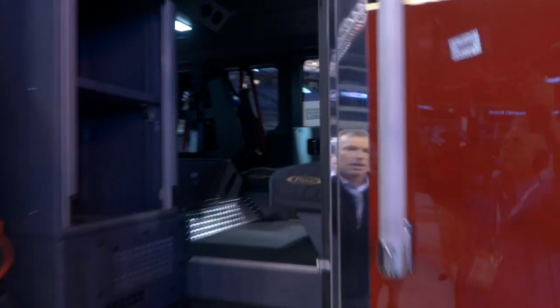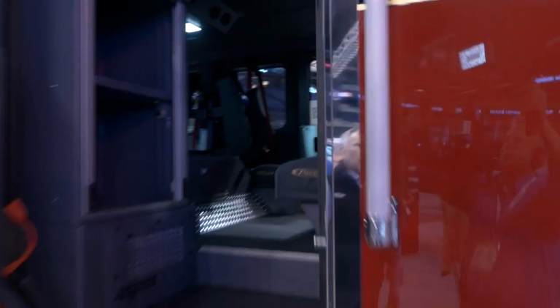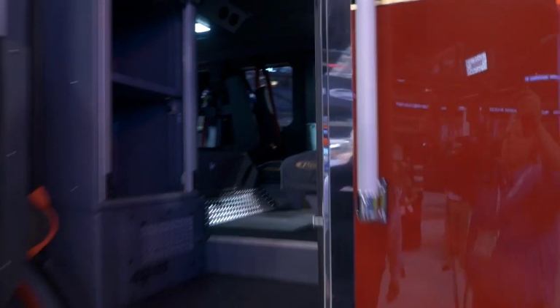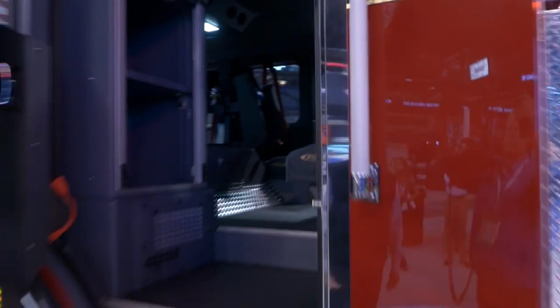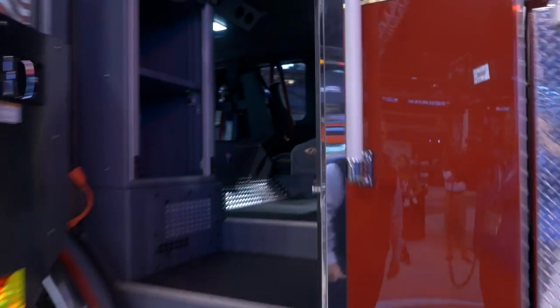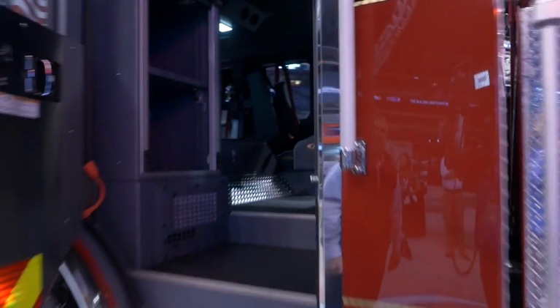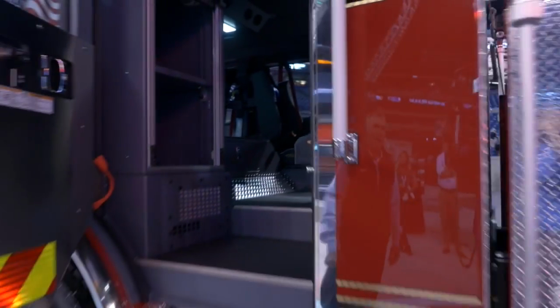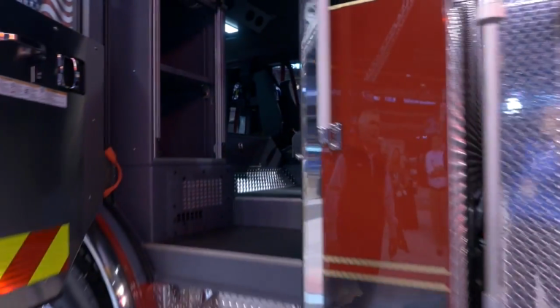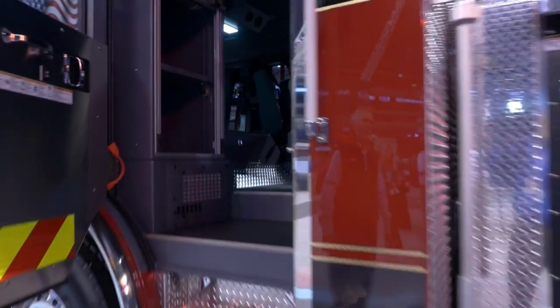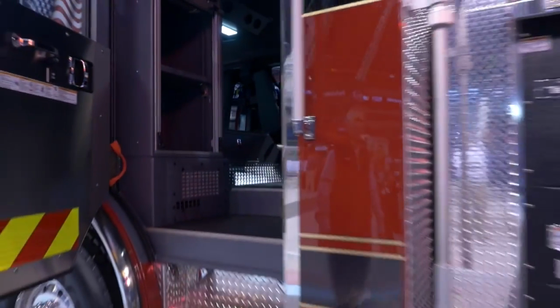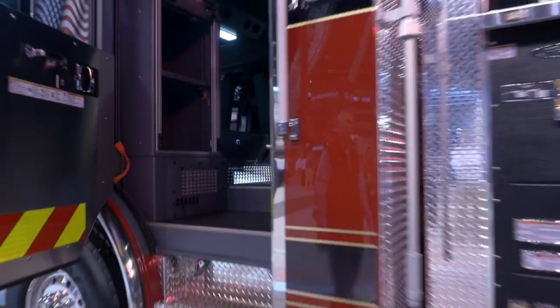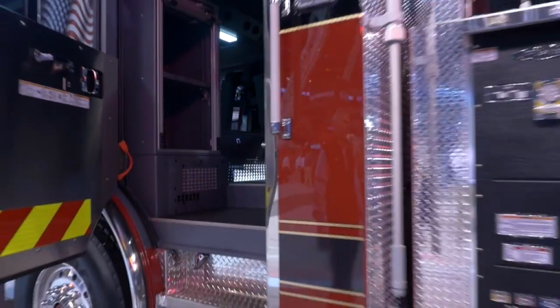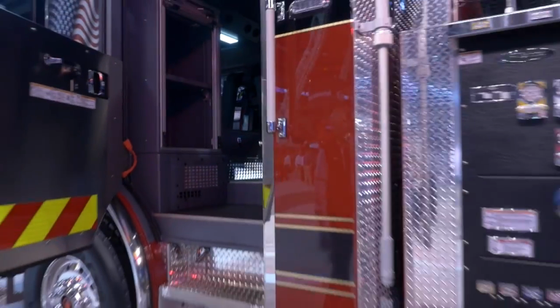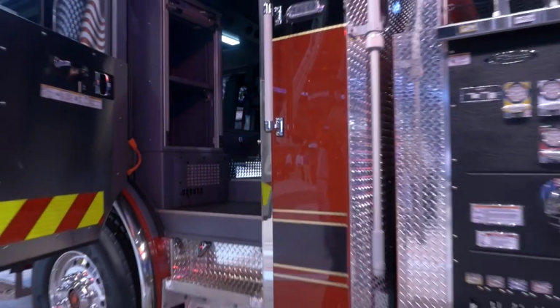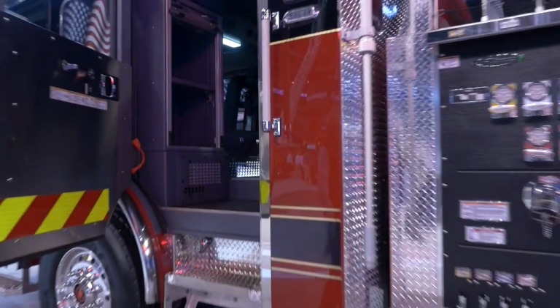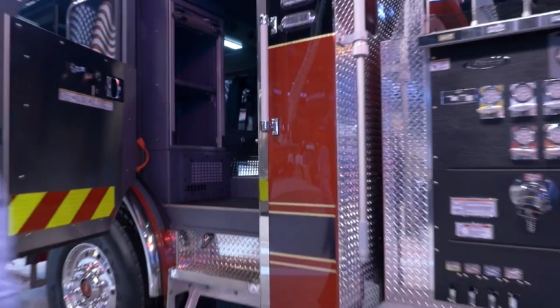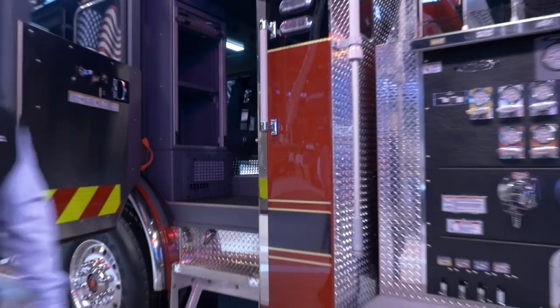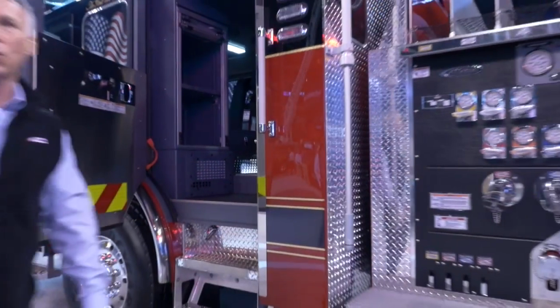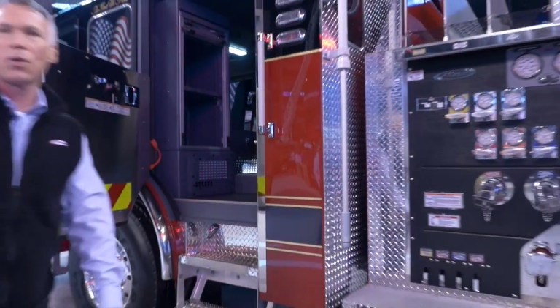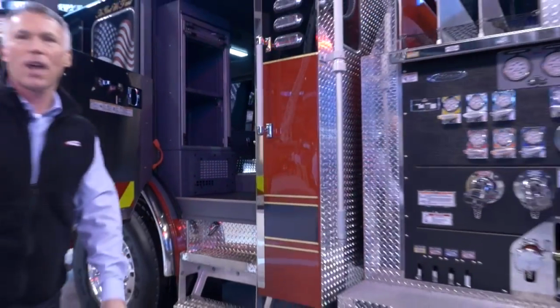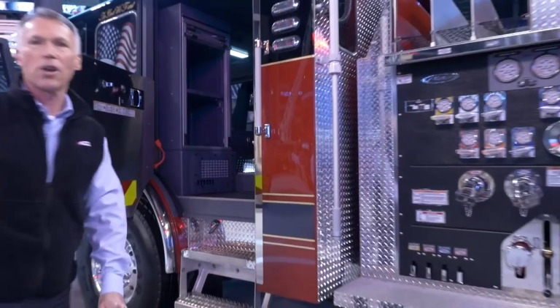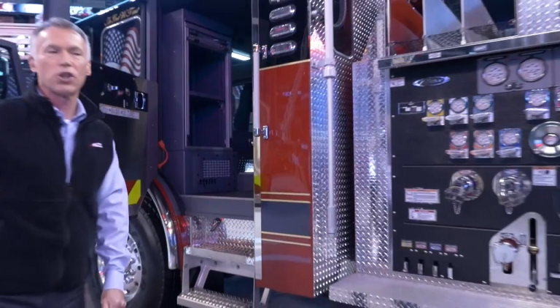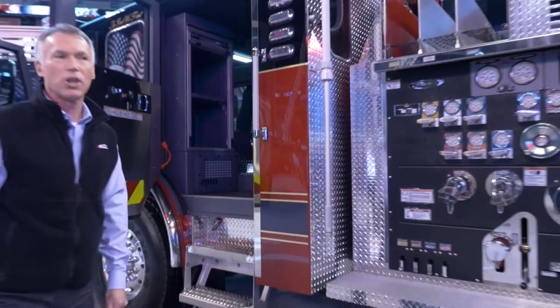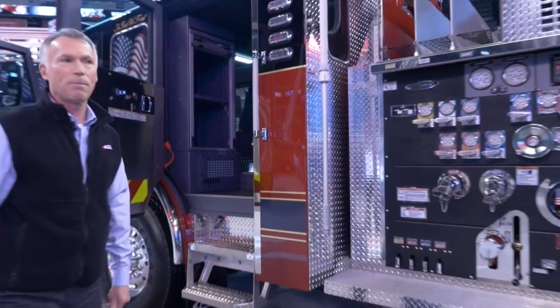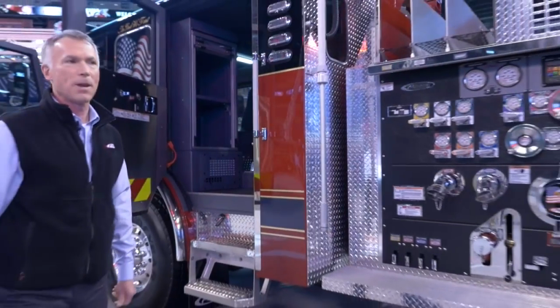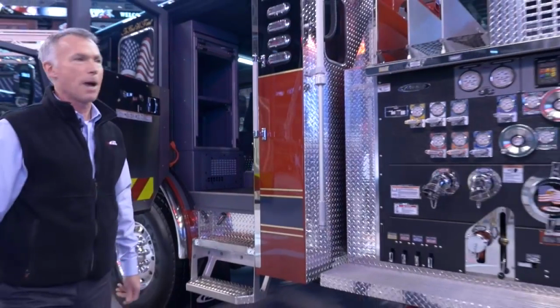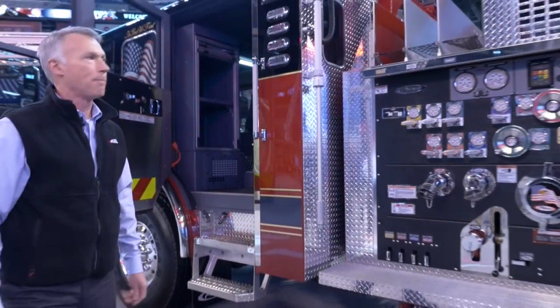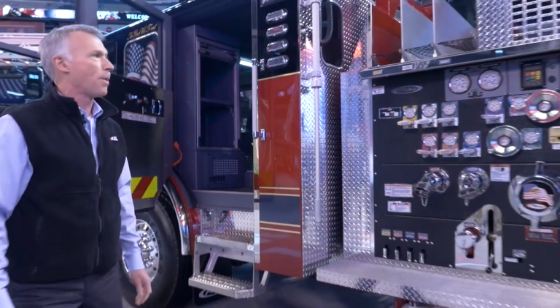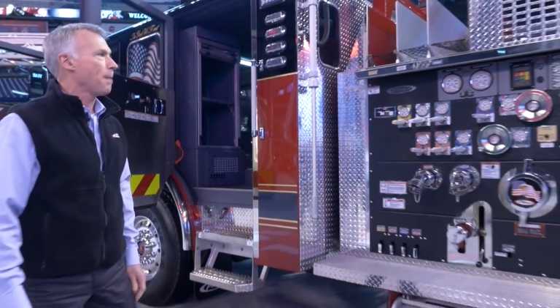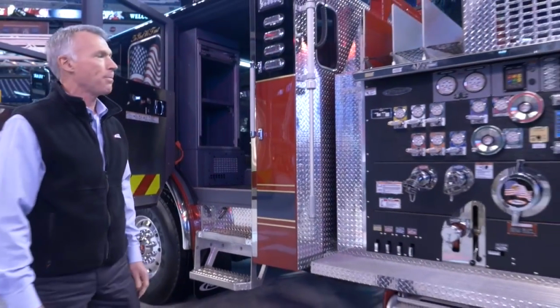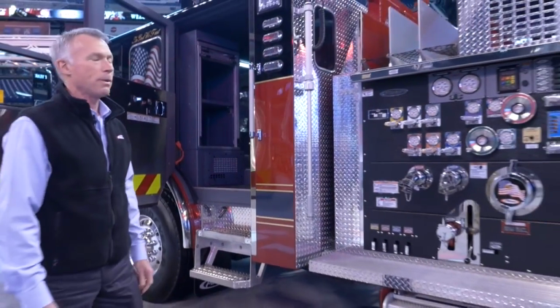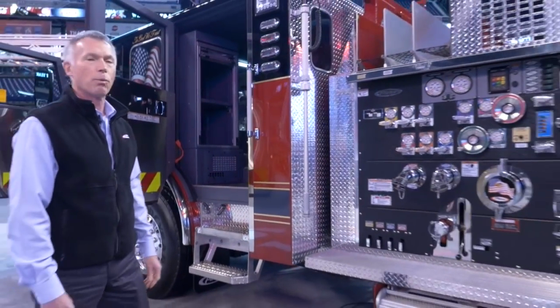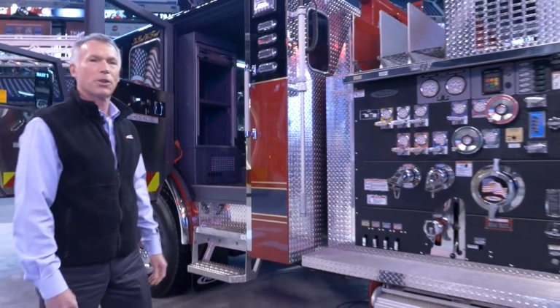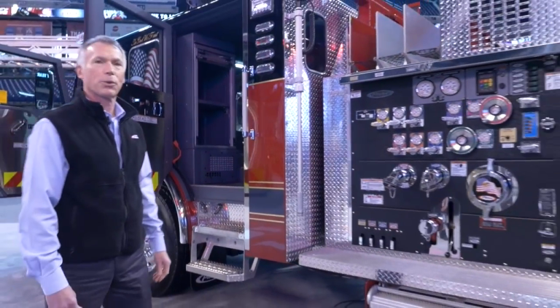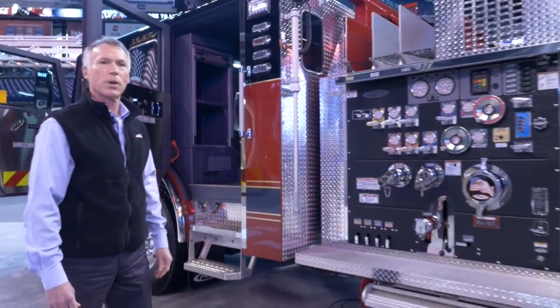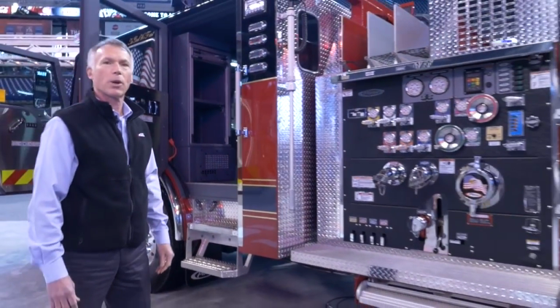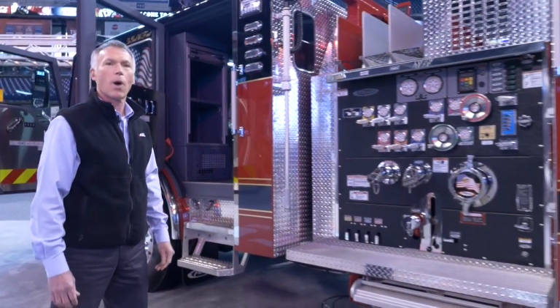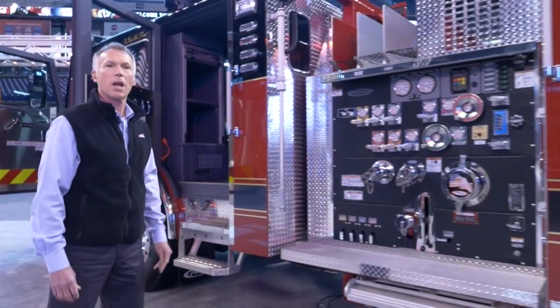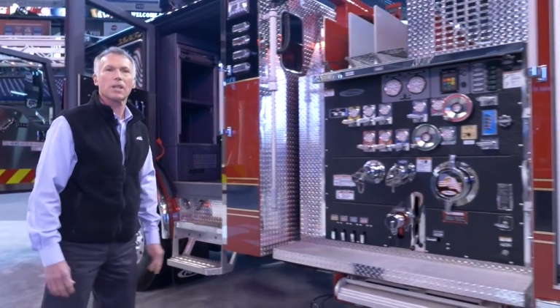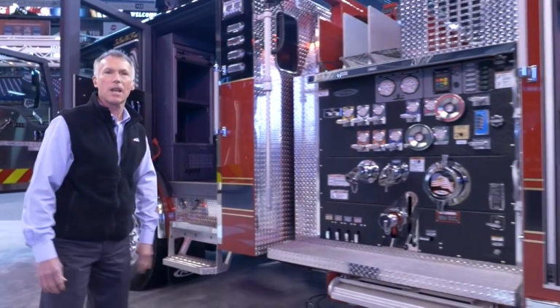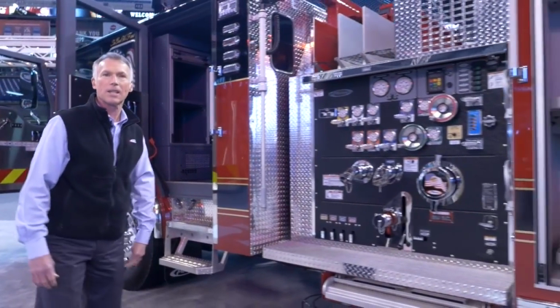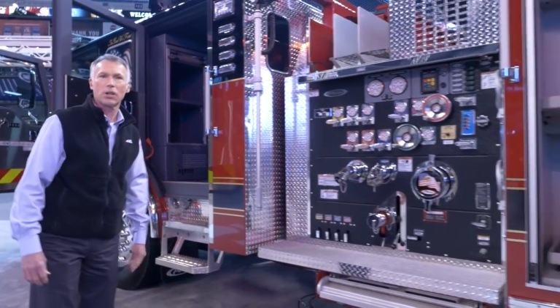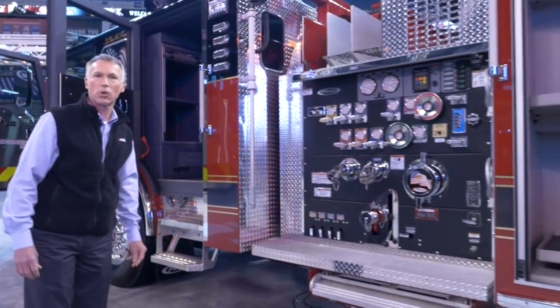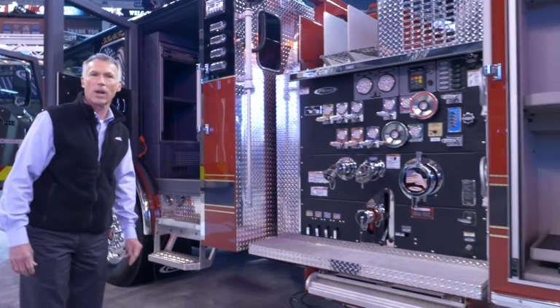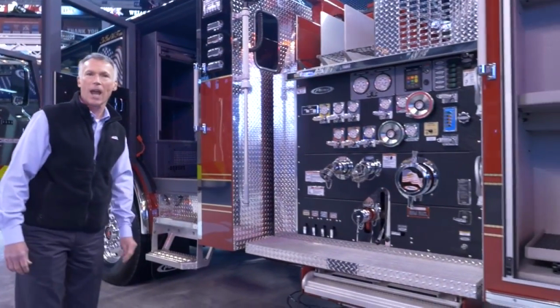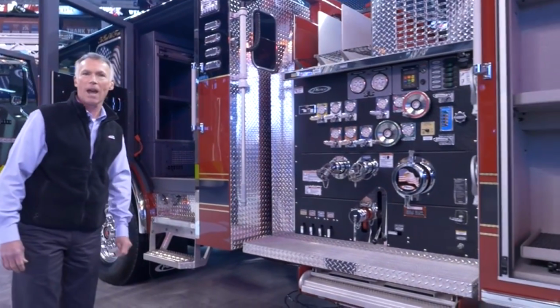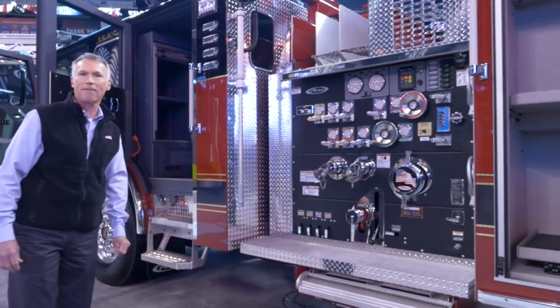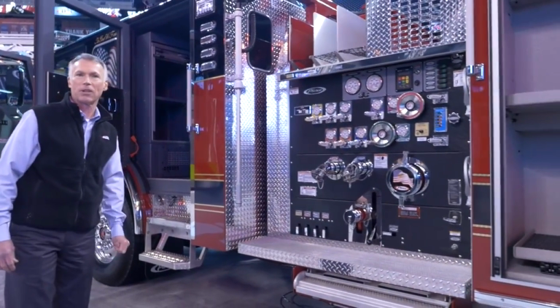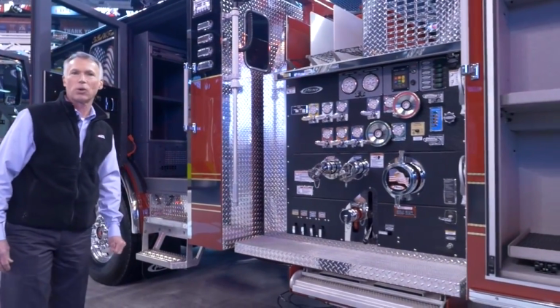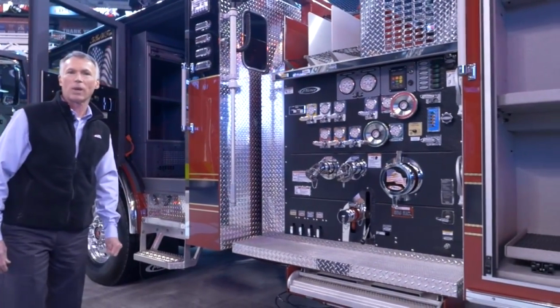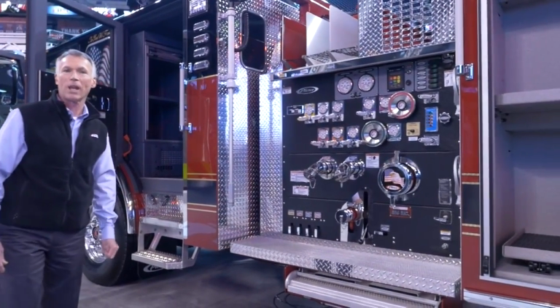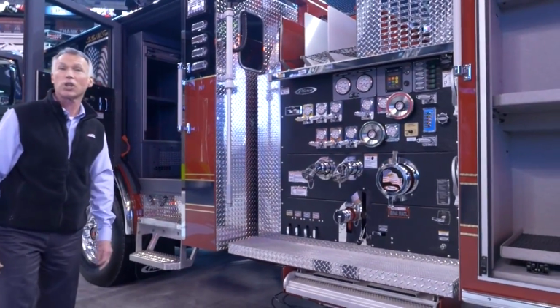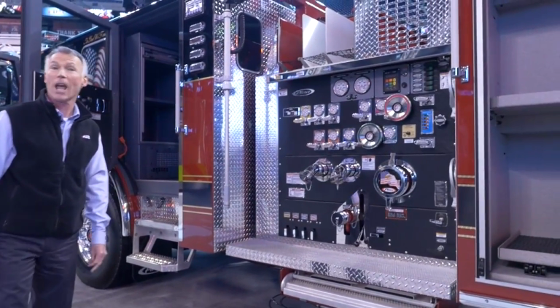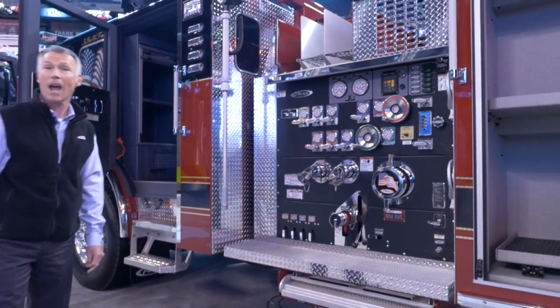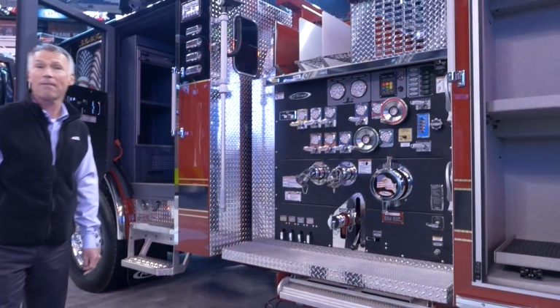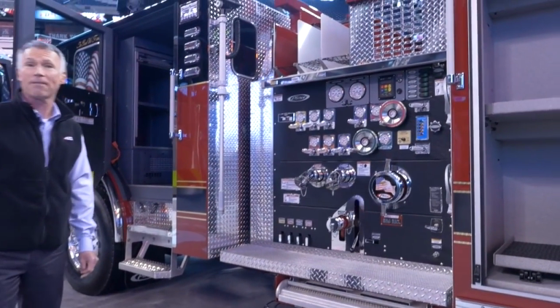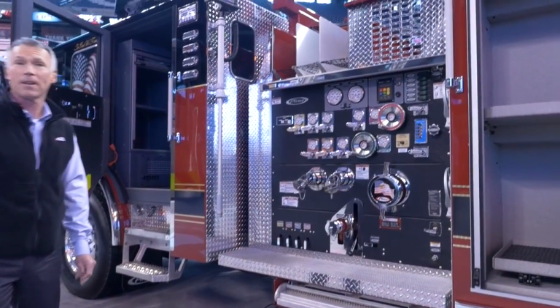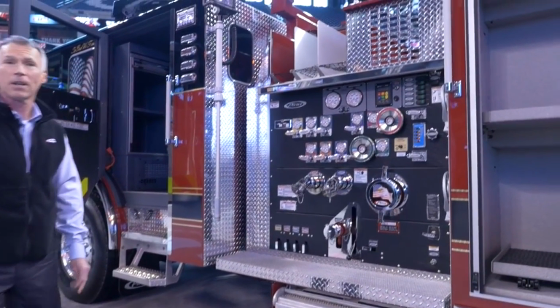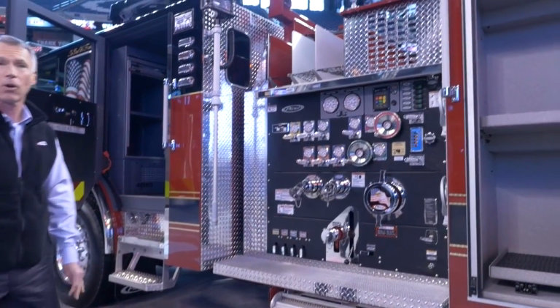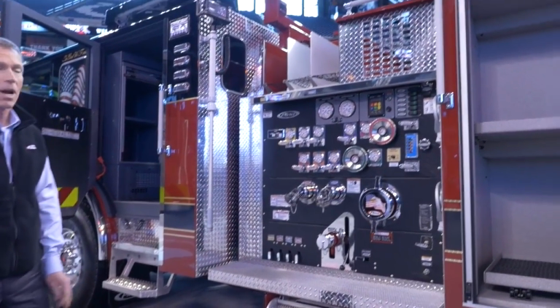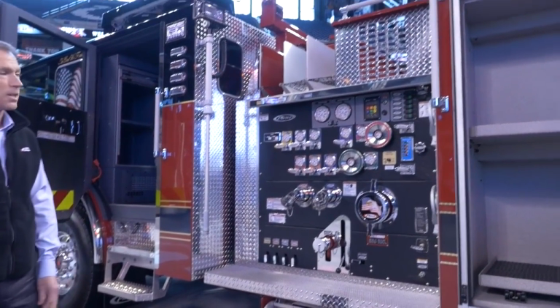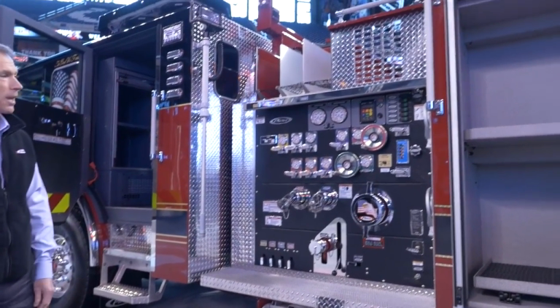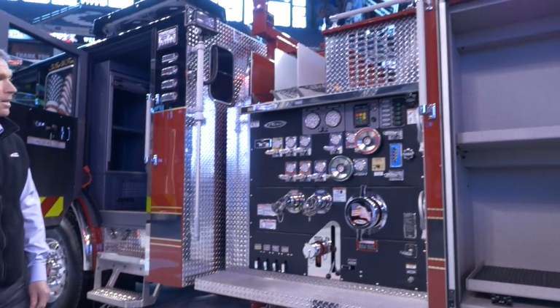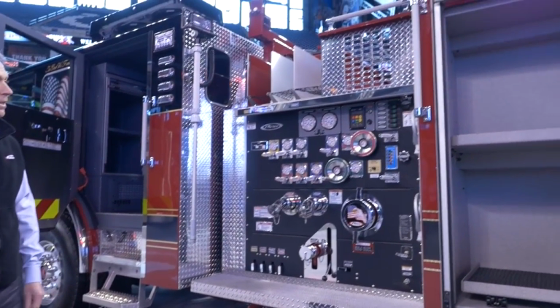This has the Waterous 2000 GPM pump with 3 crosslays — a 2½ inch and 2½ inch crosslays.